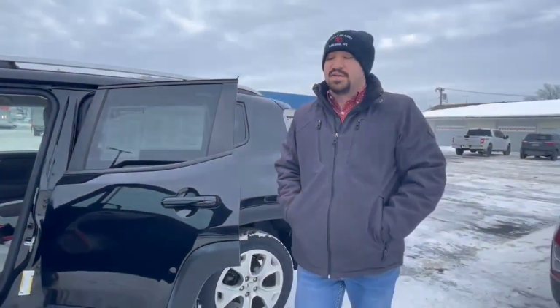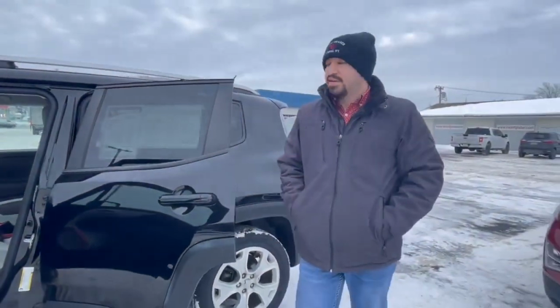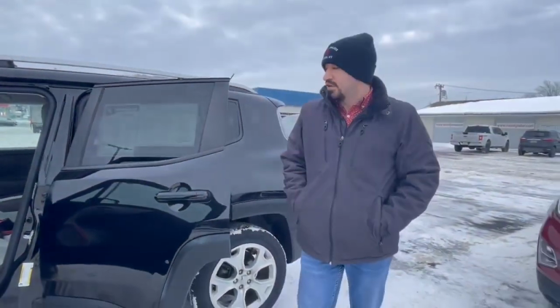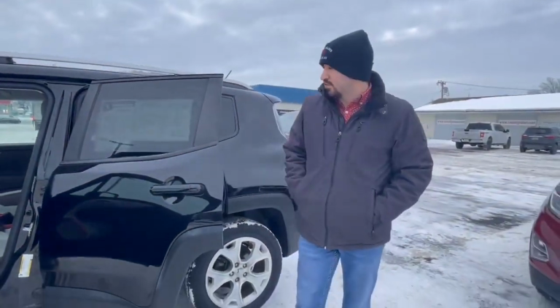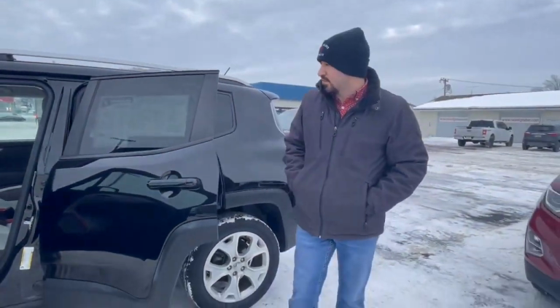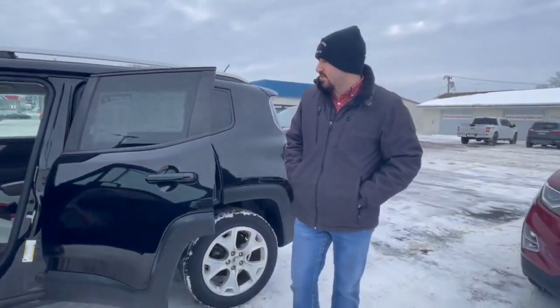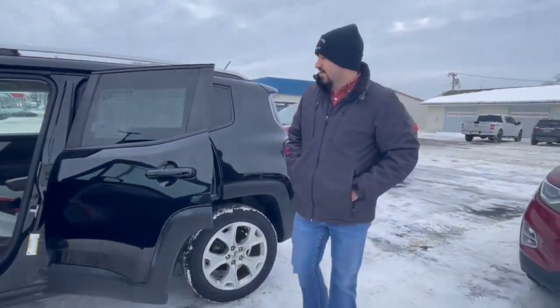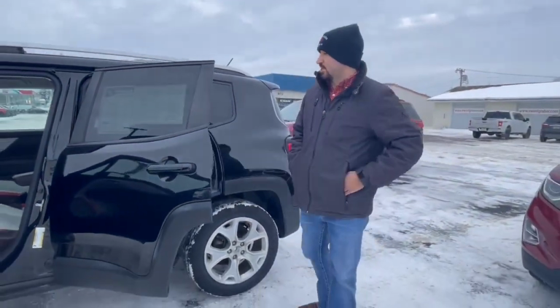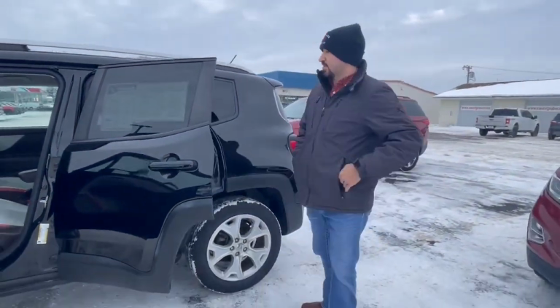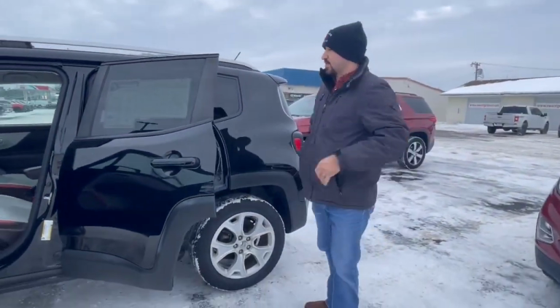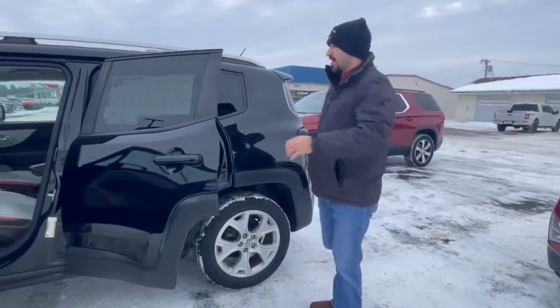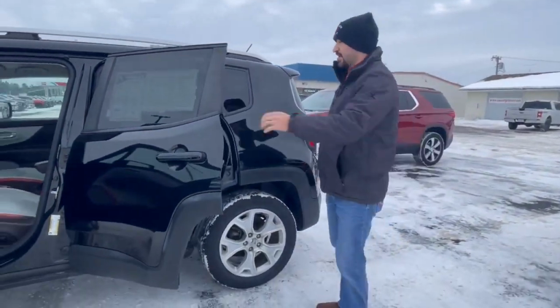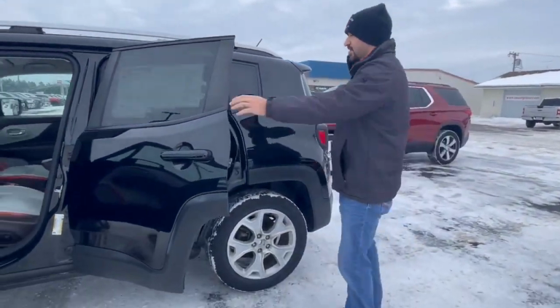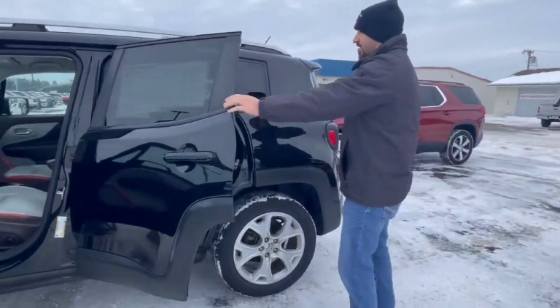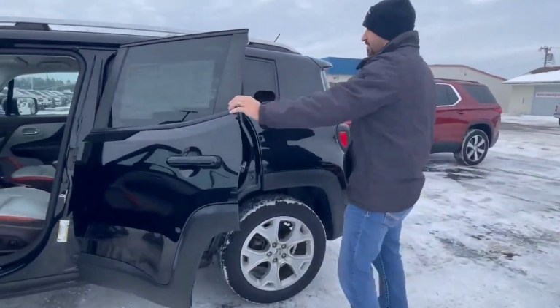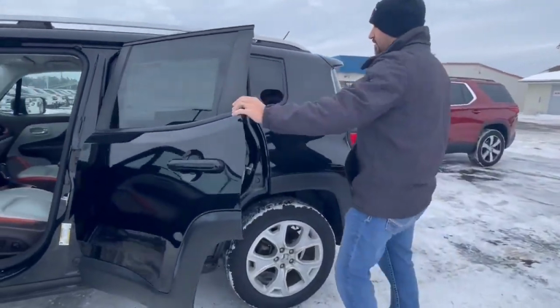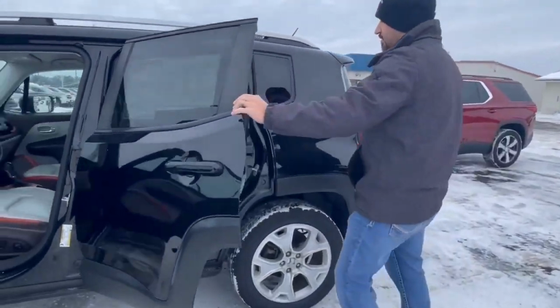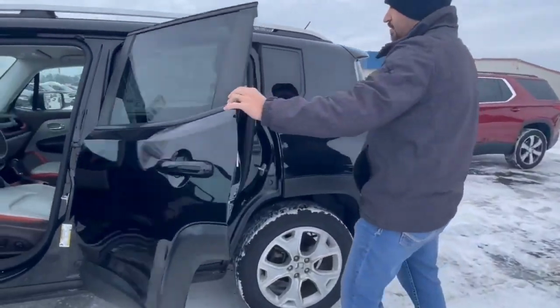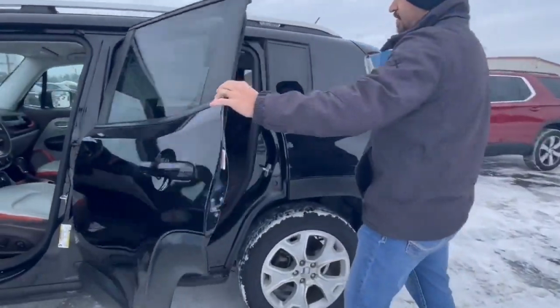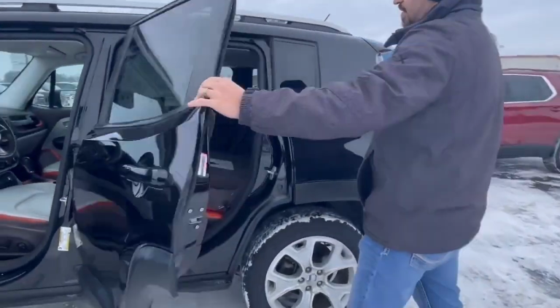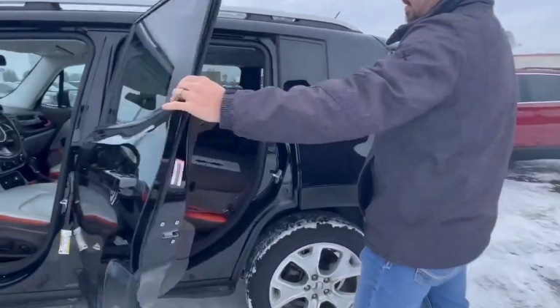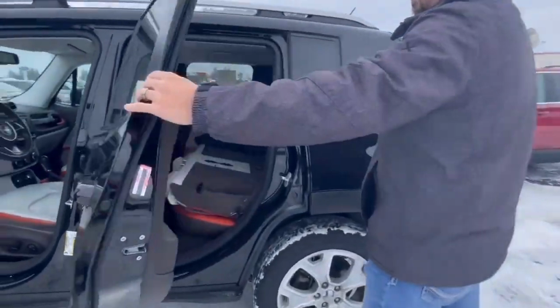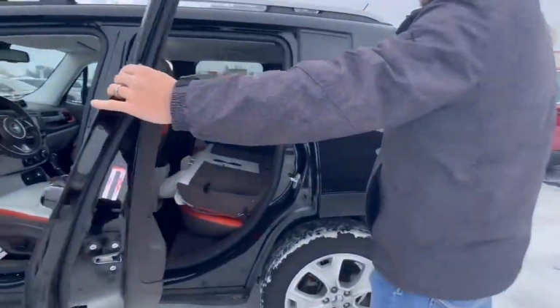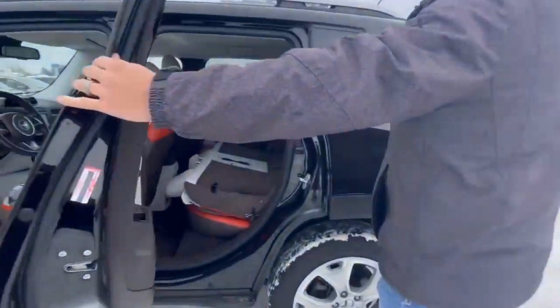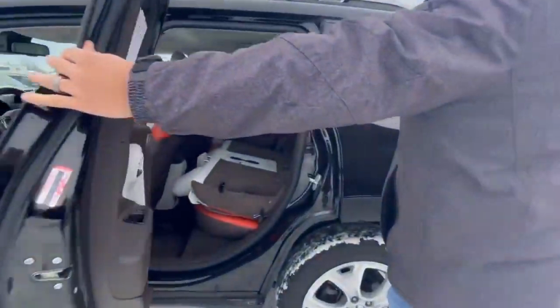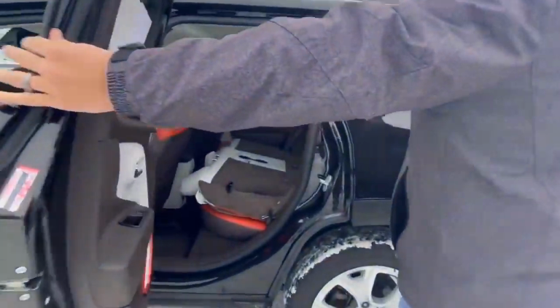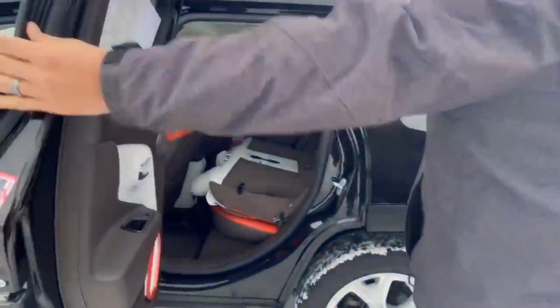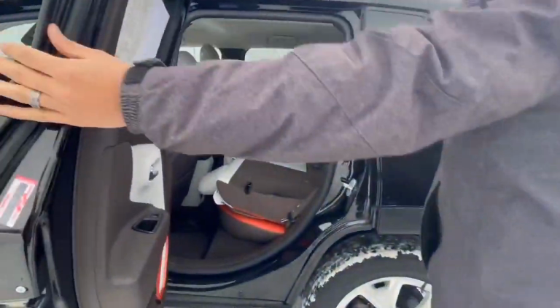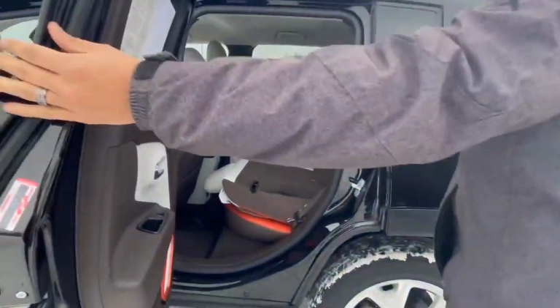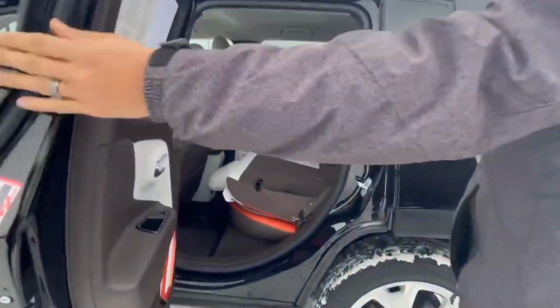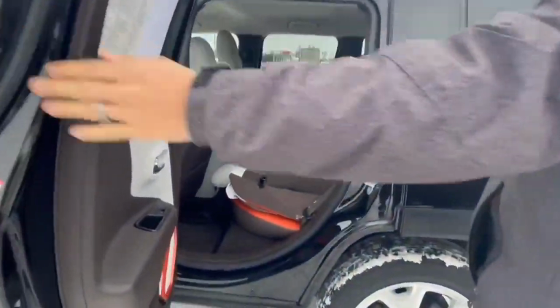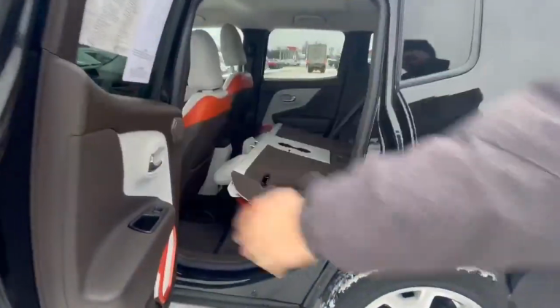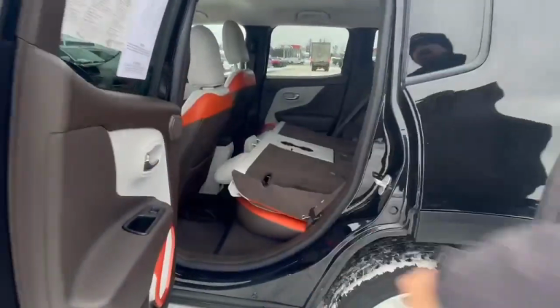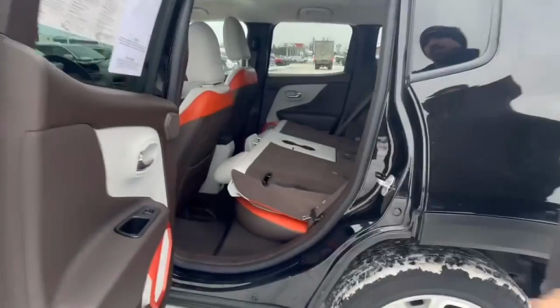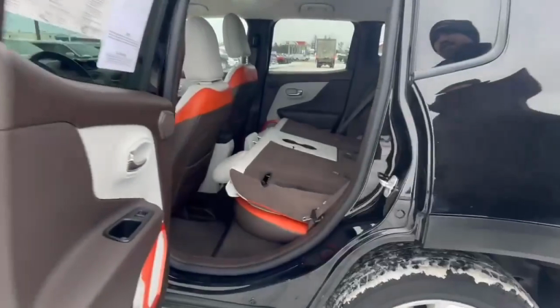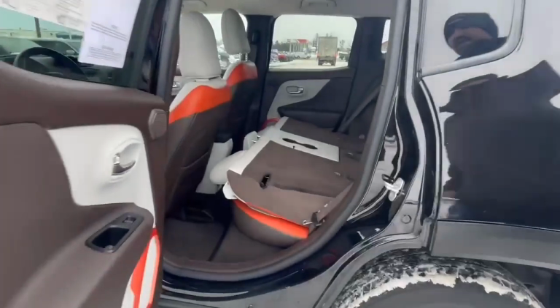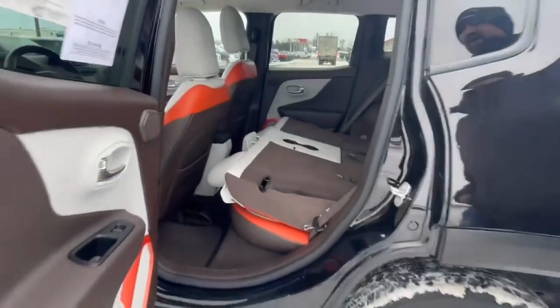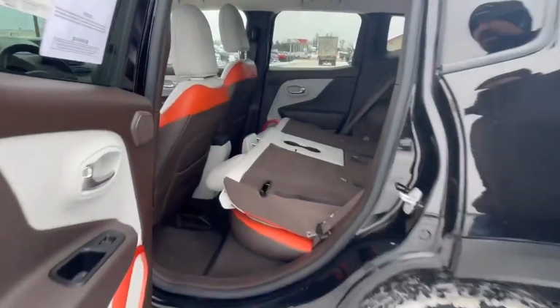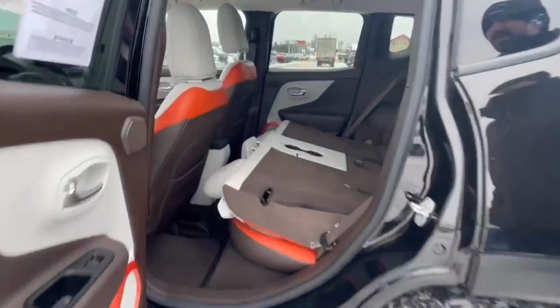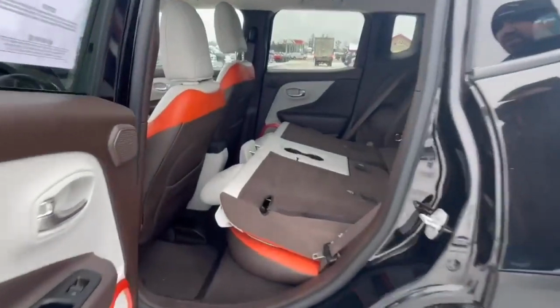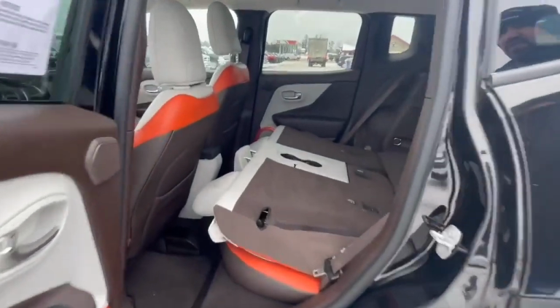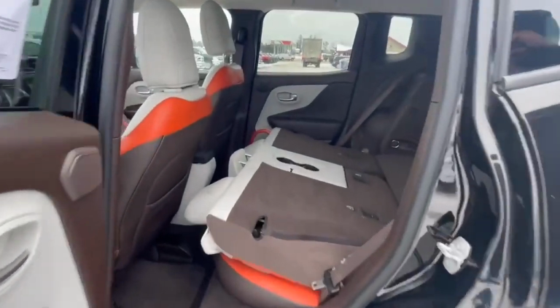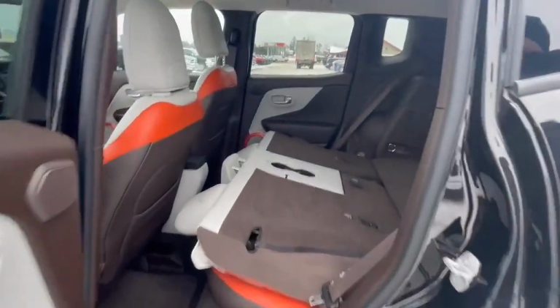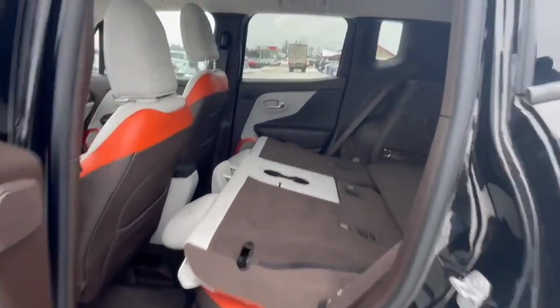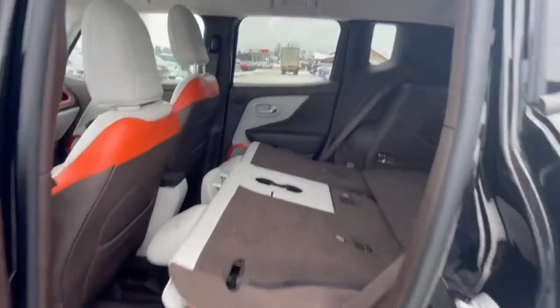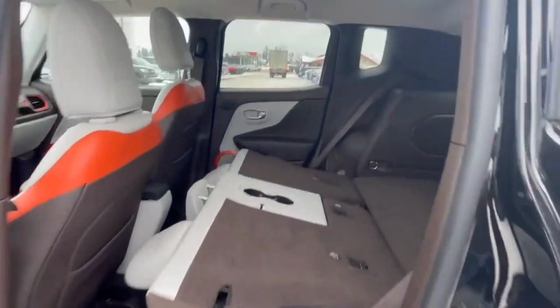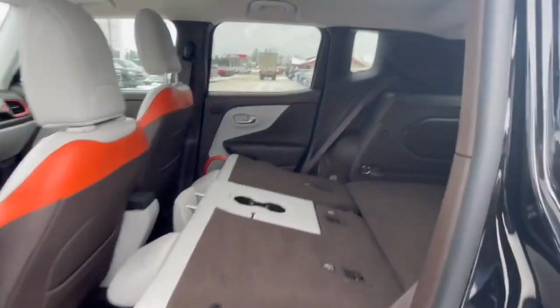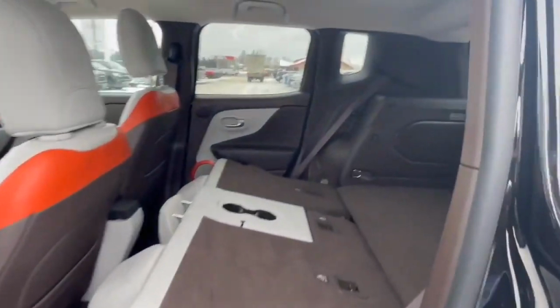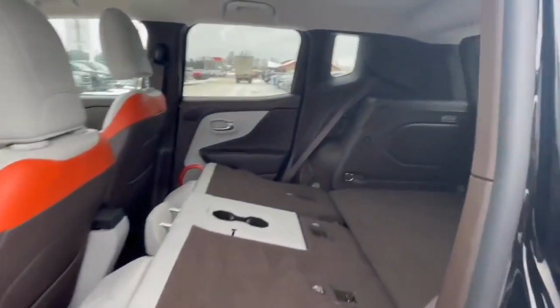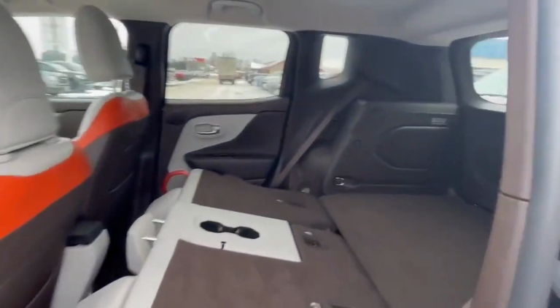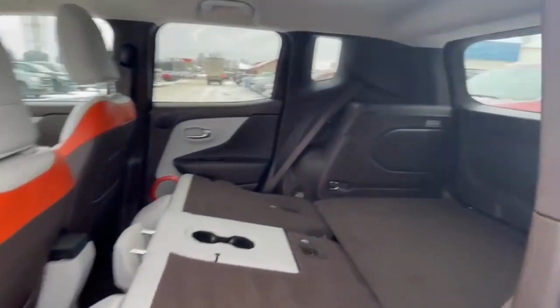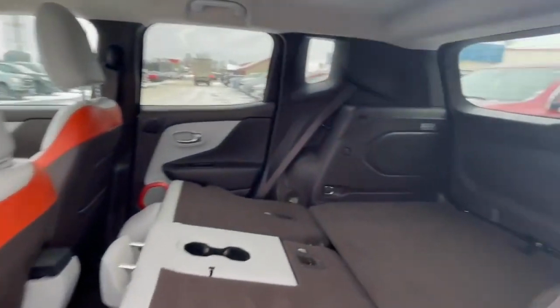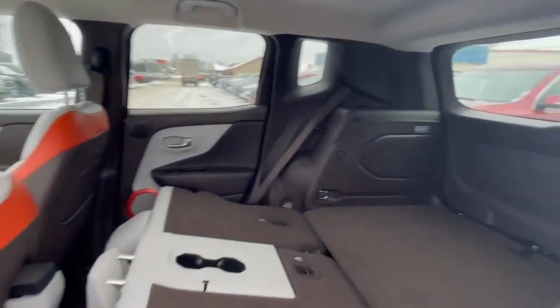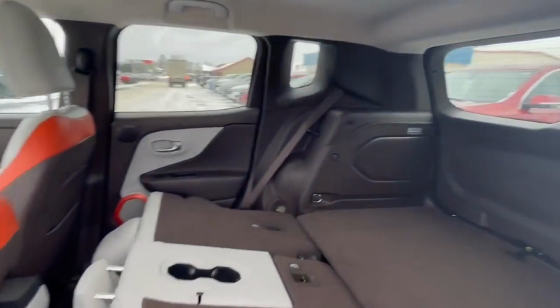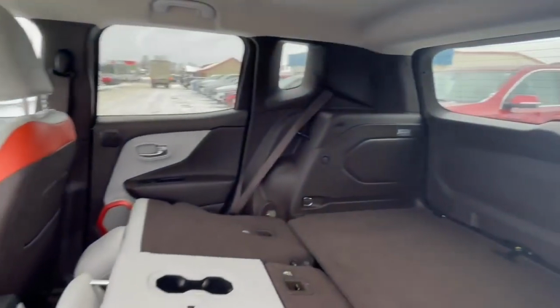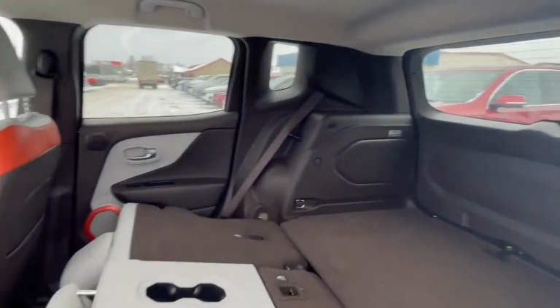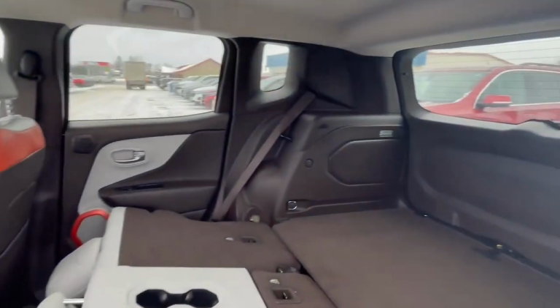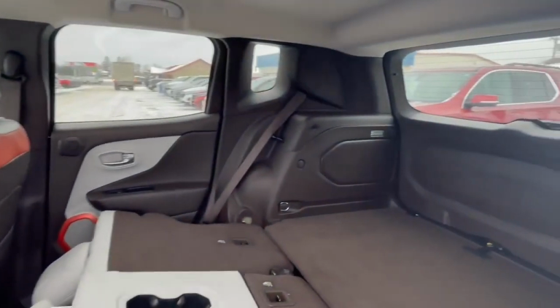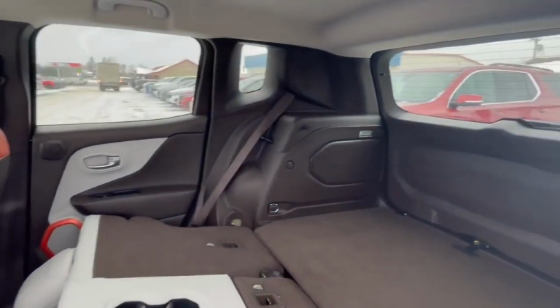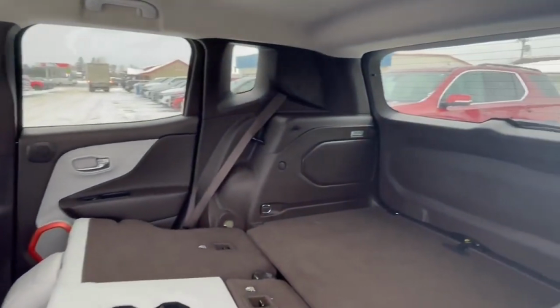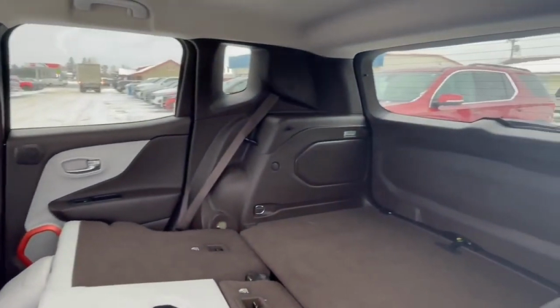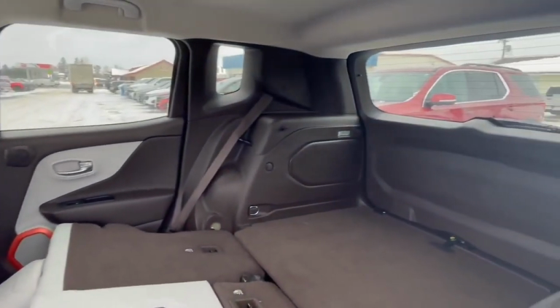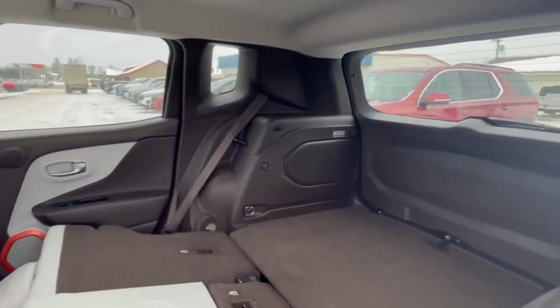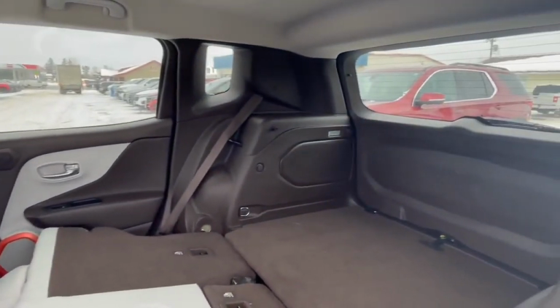Let's go ahead and take a look at the backseat here. We got the seats folded down. As you can see, it's got nice cargo room for whatever you'd be hauling.